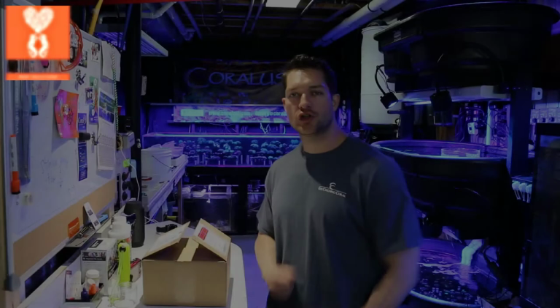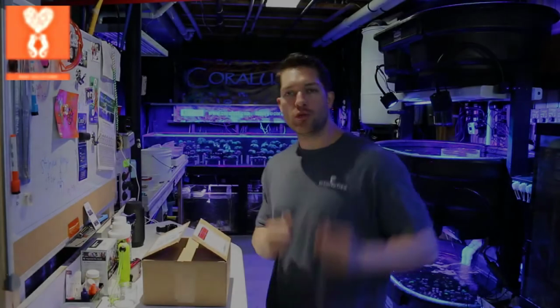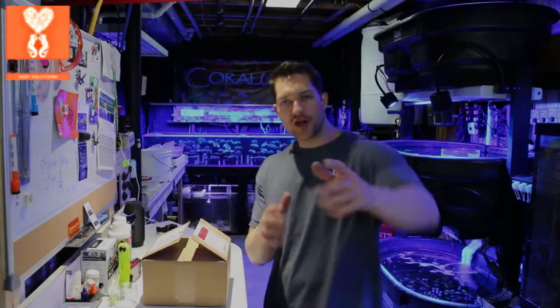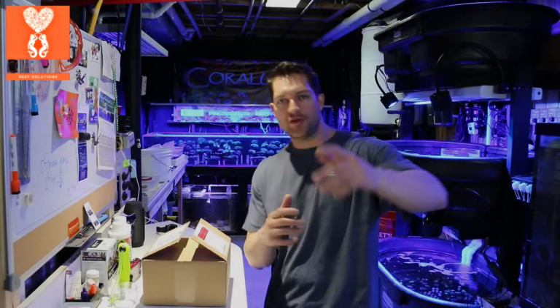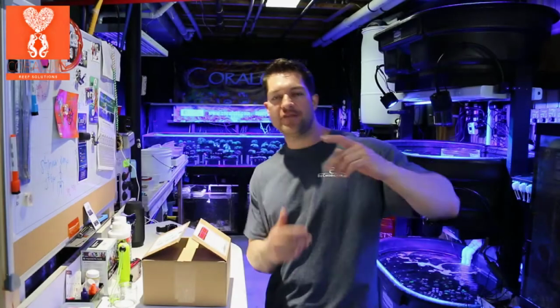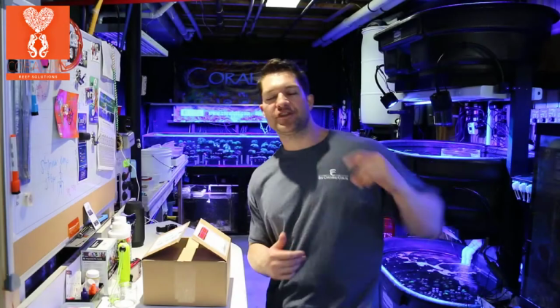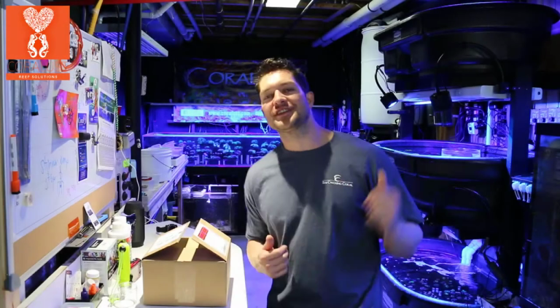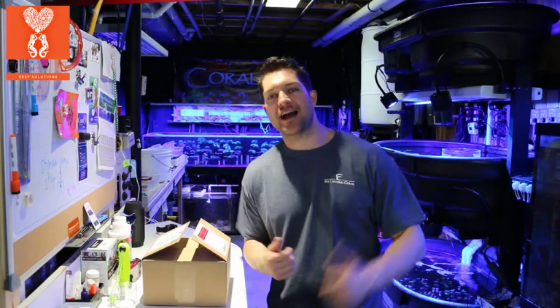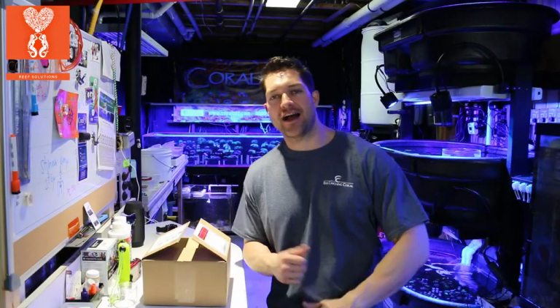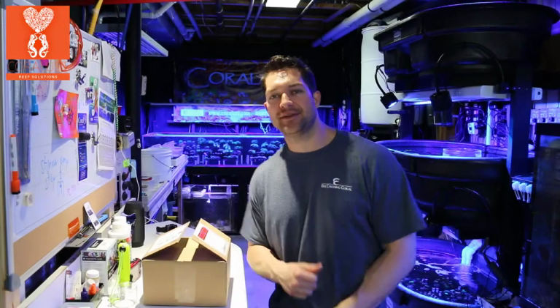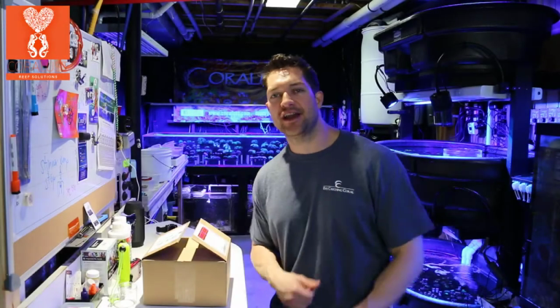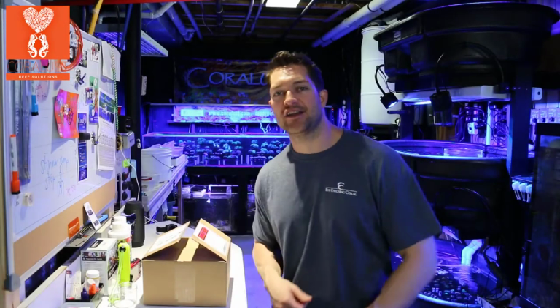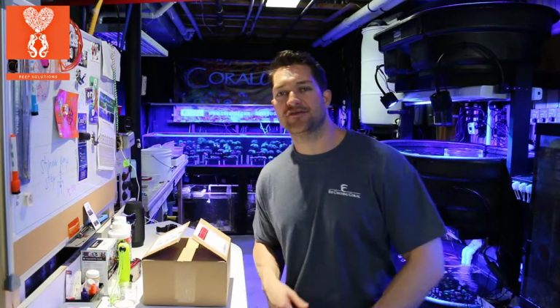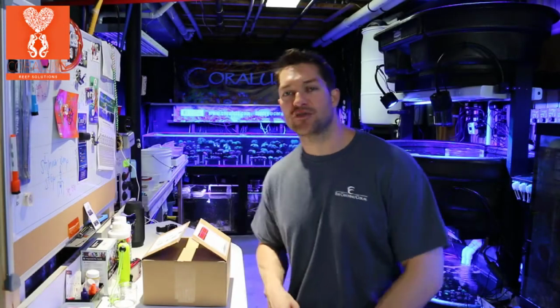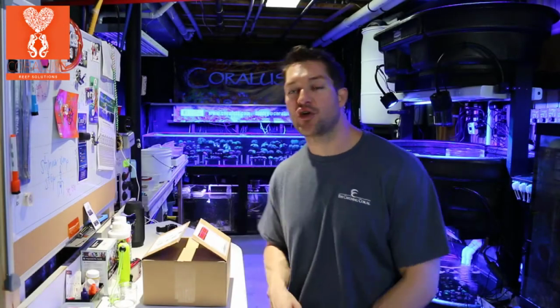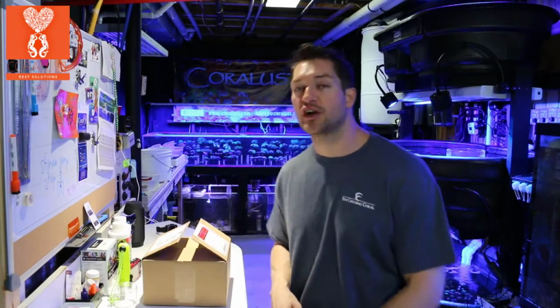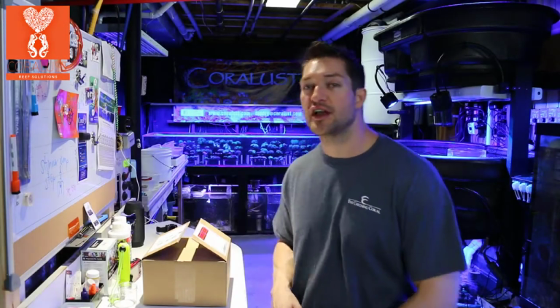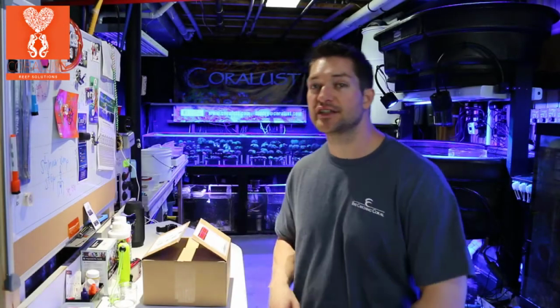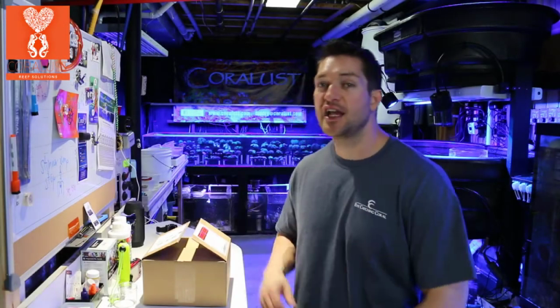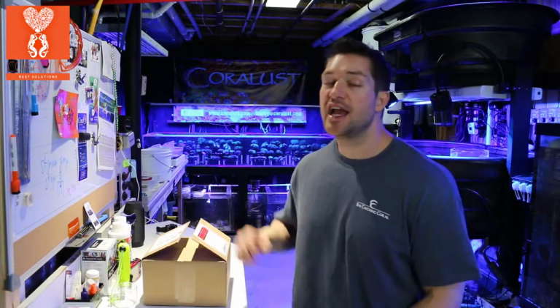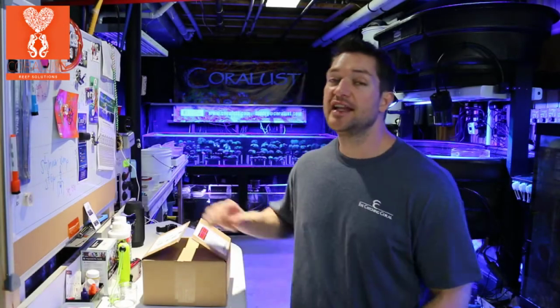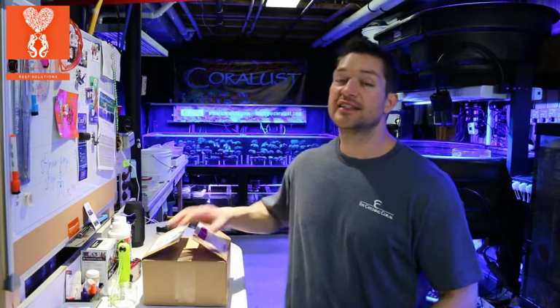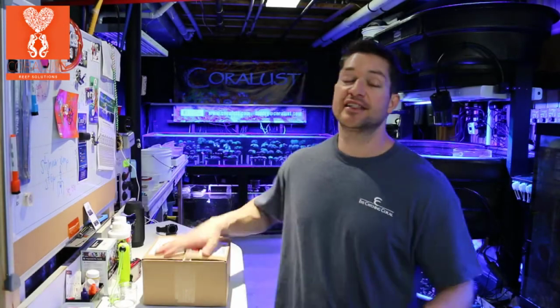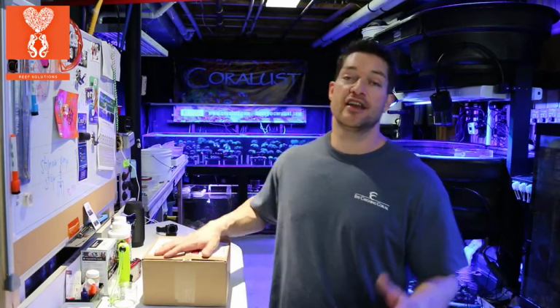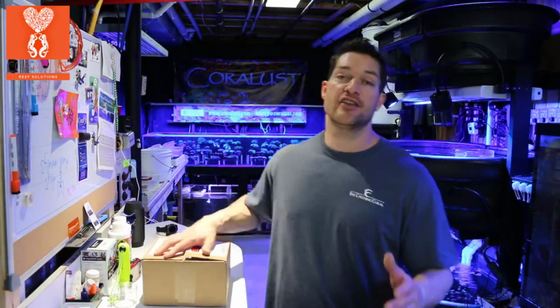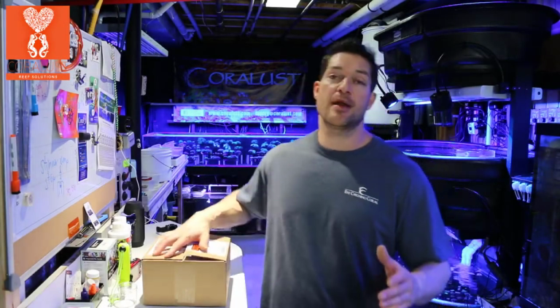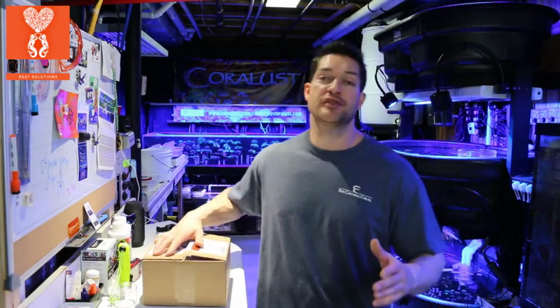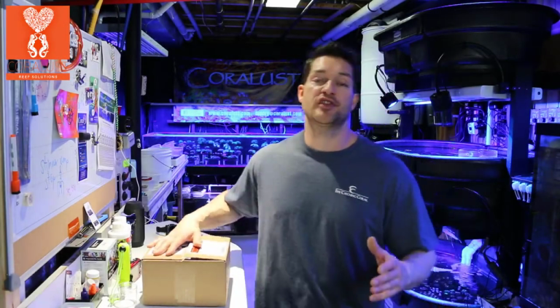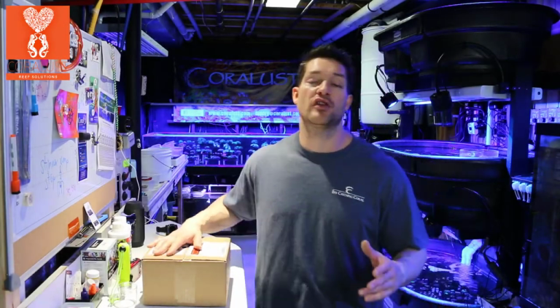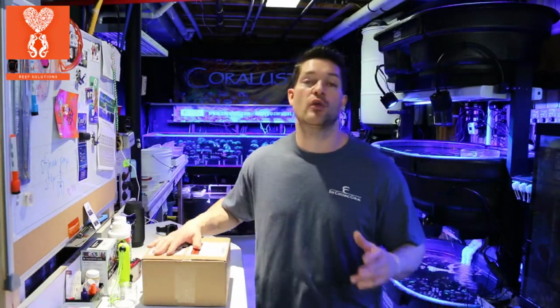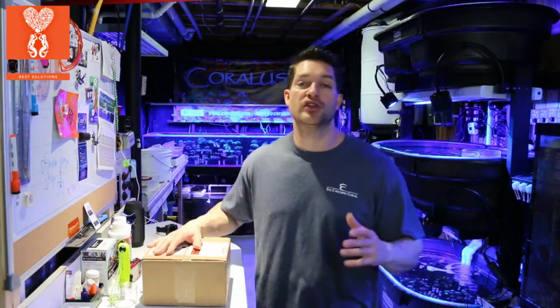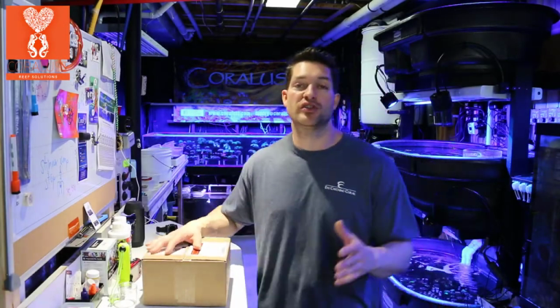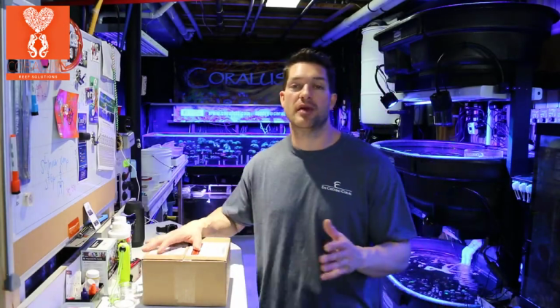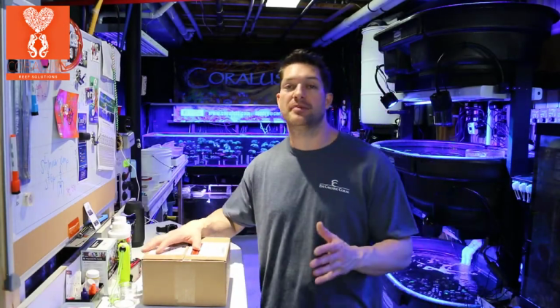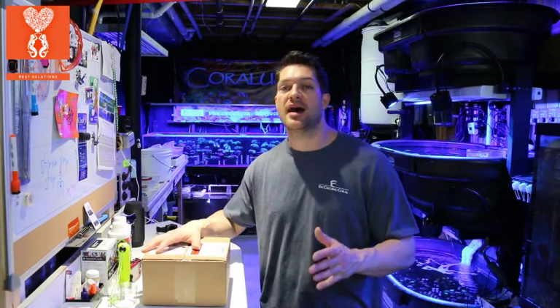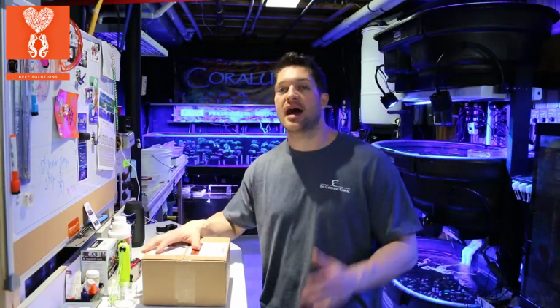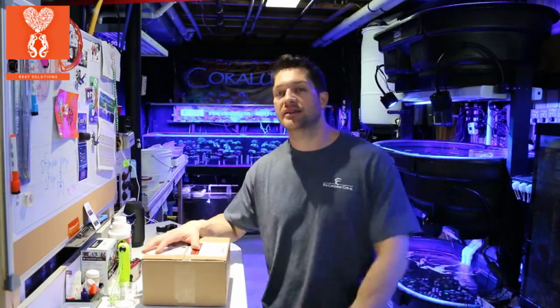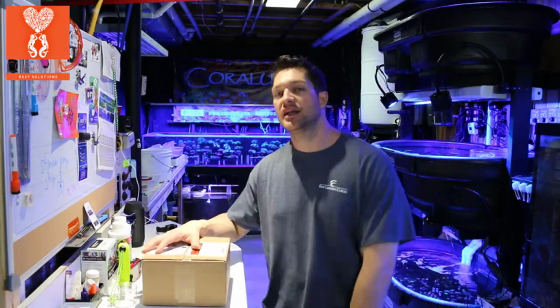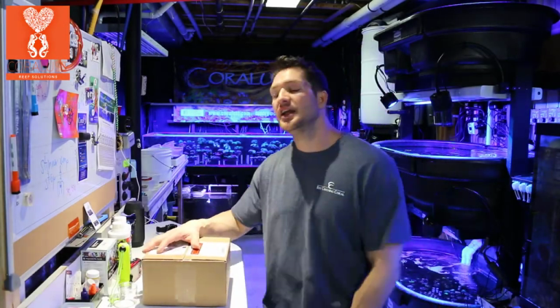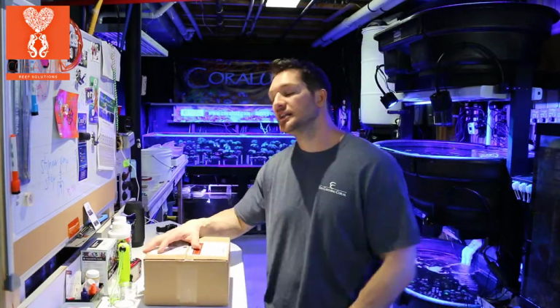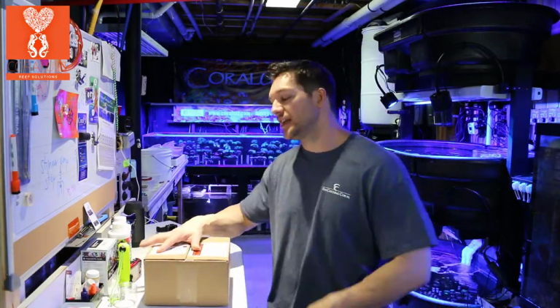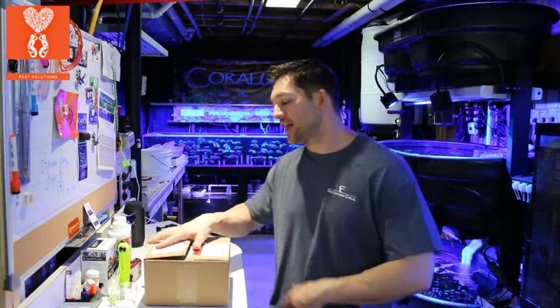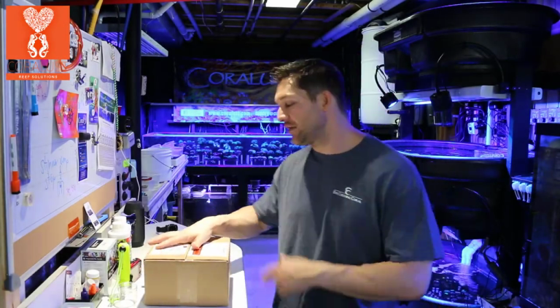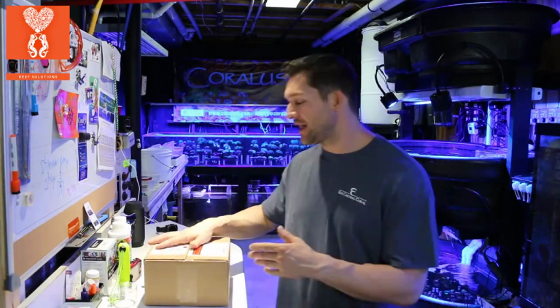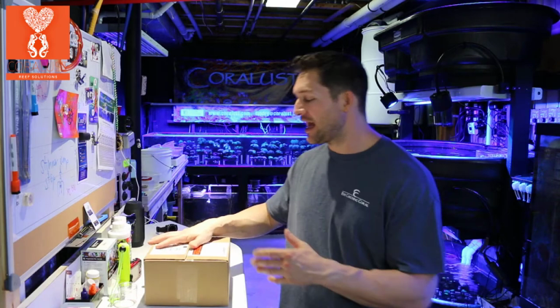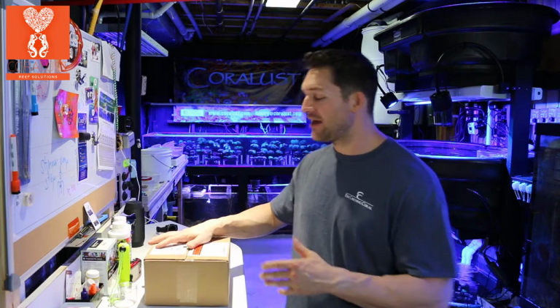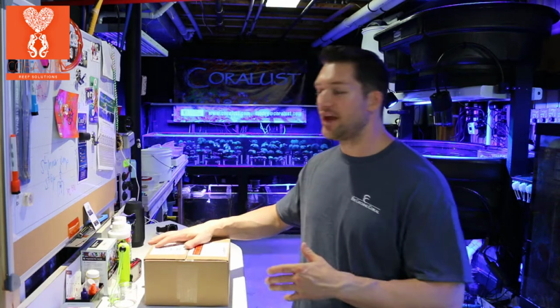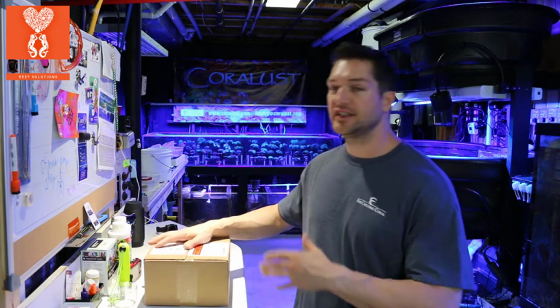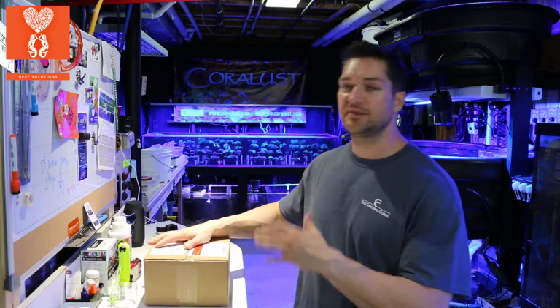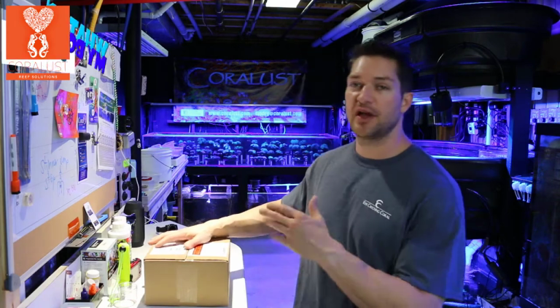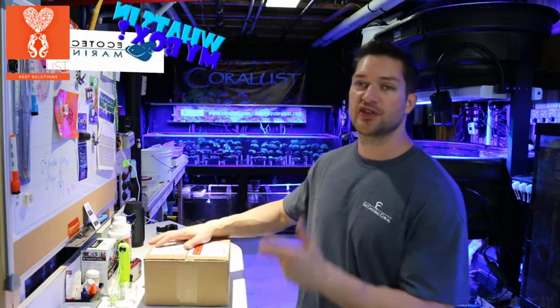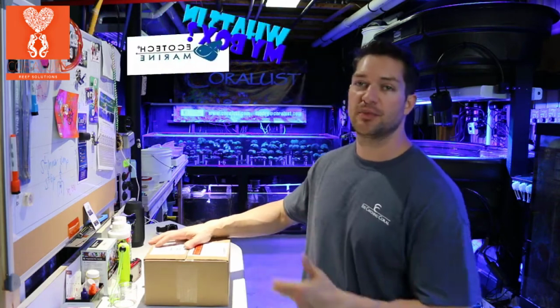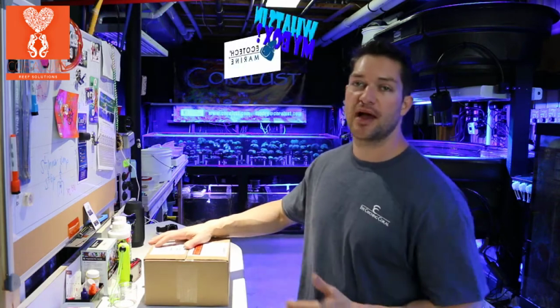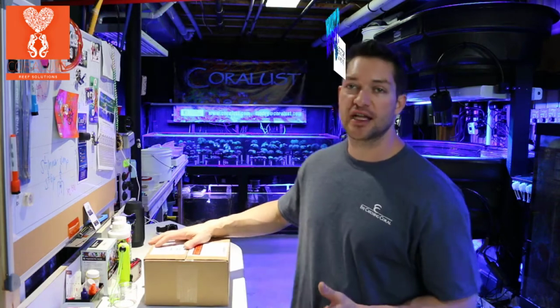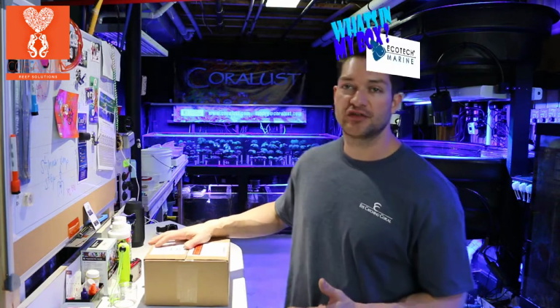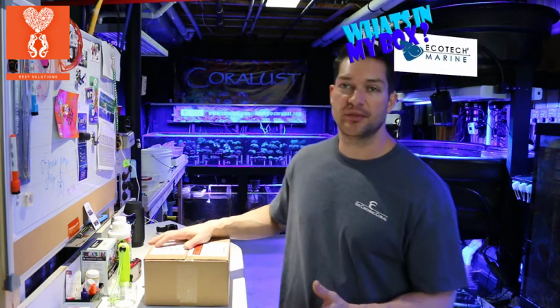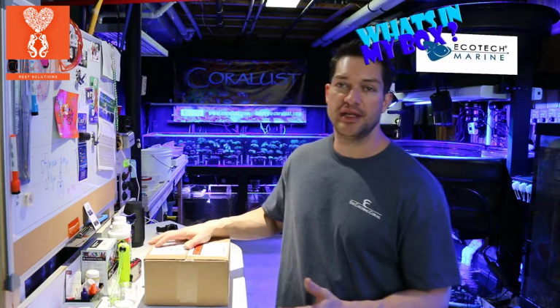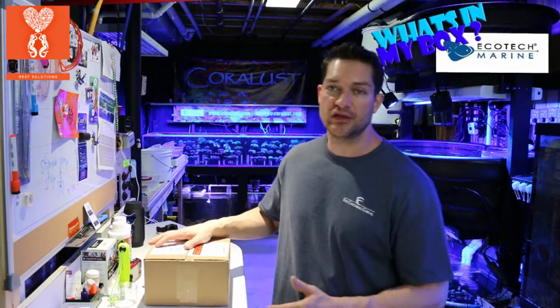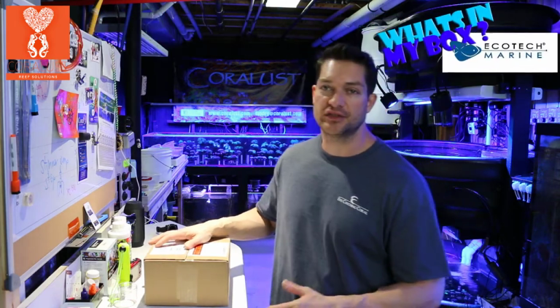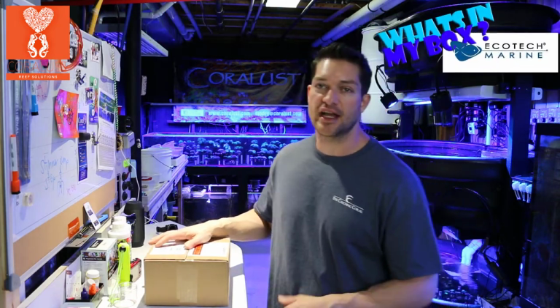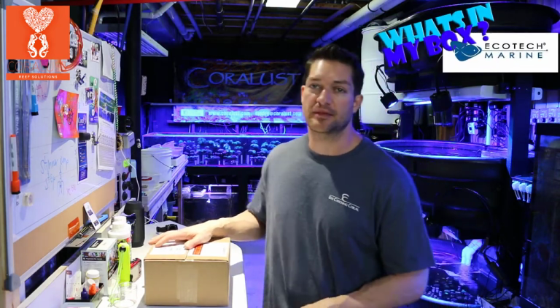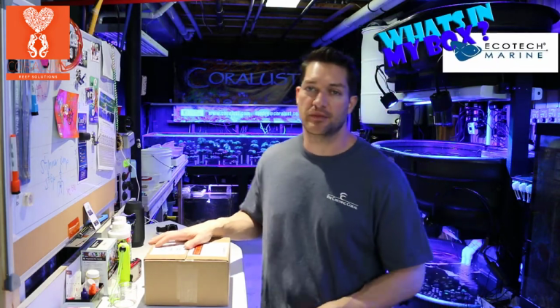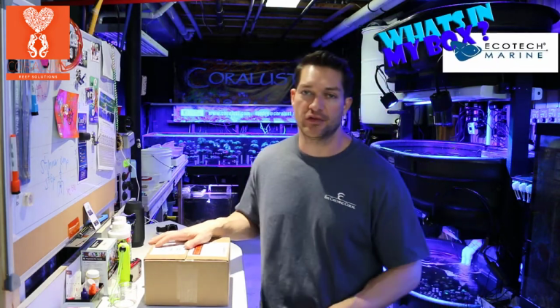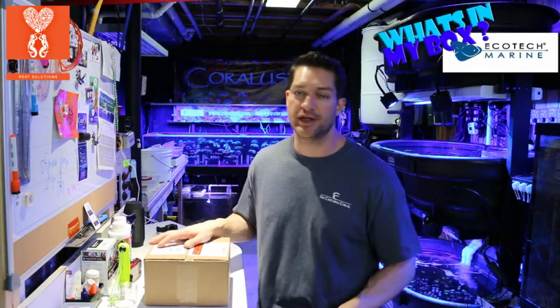Good morning Reefers! I'm Daniel from Coralos and this is another episode of What's In My Box. Today we have a special box from Ecotech Marine.